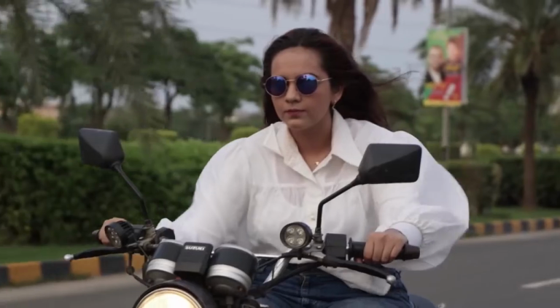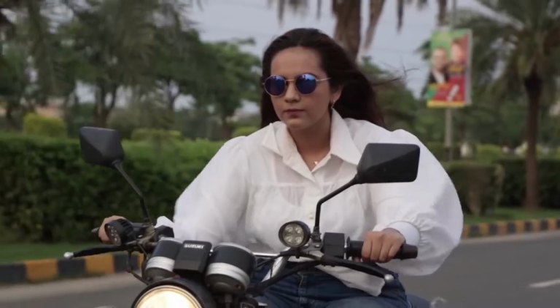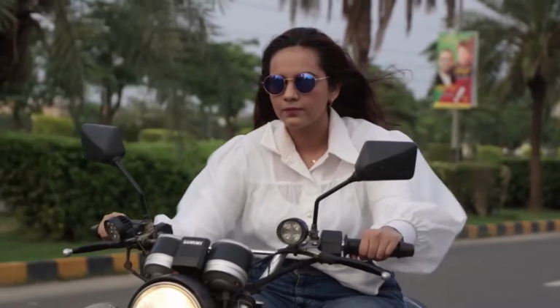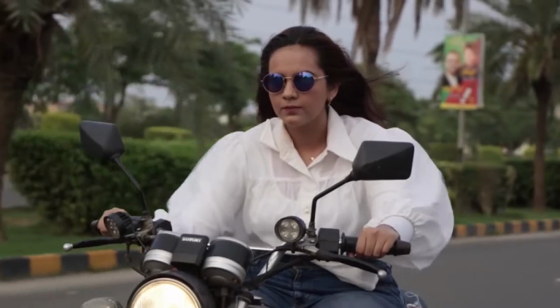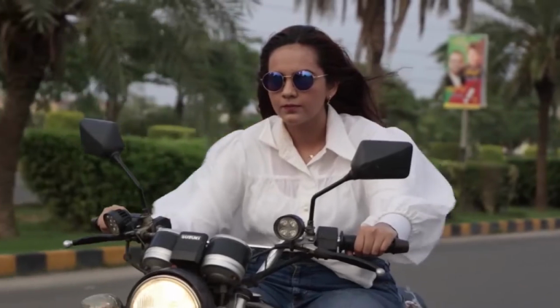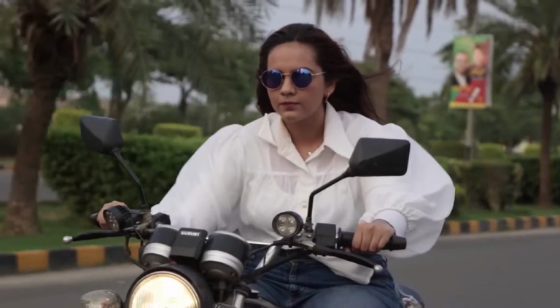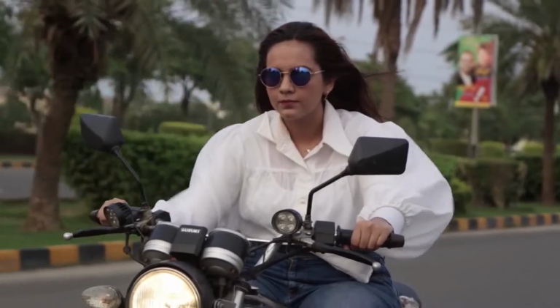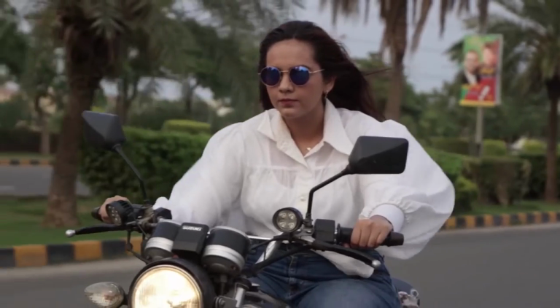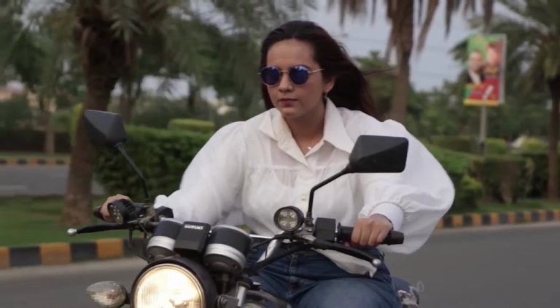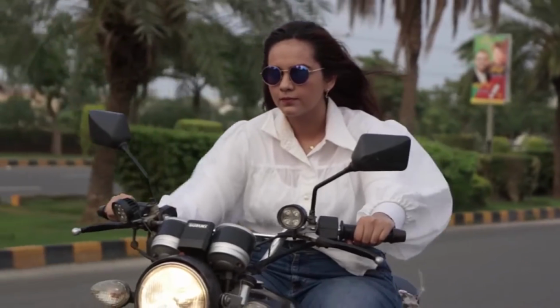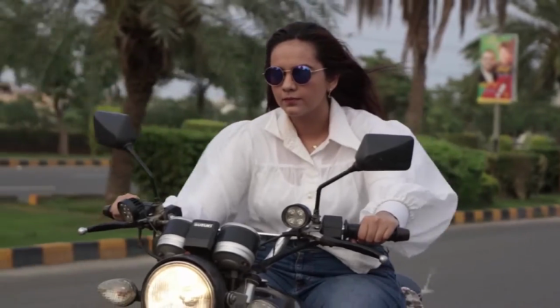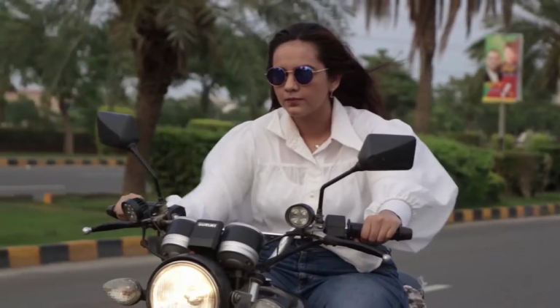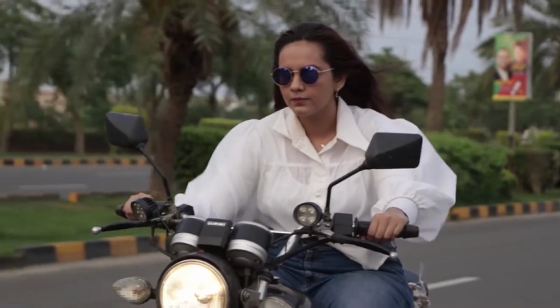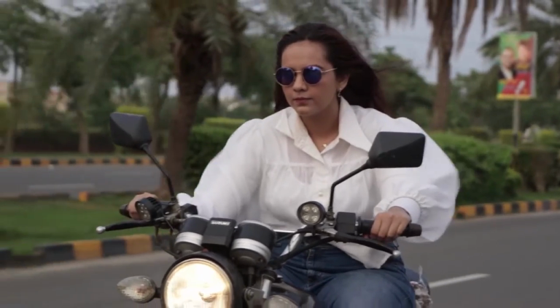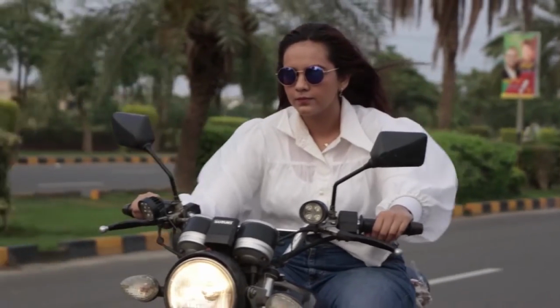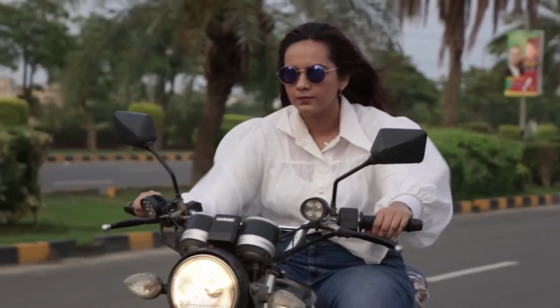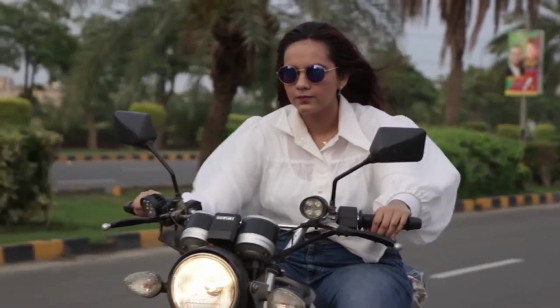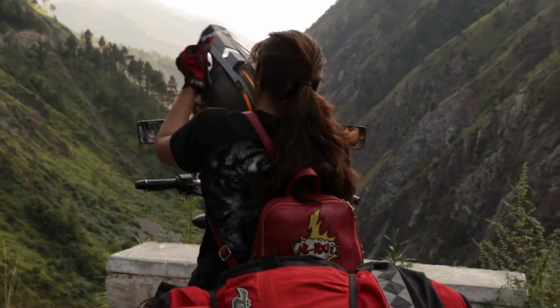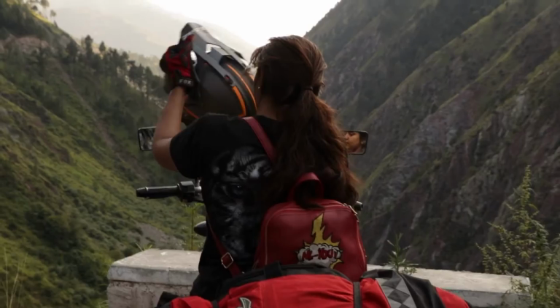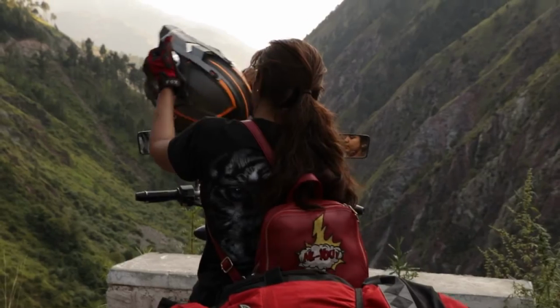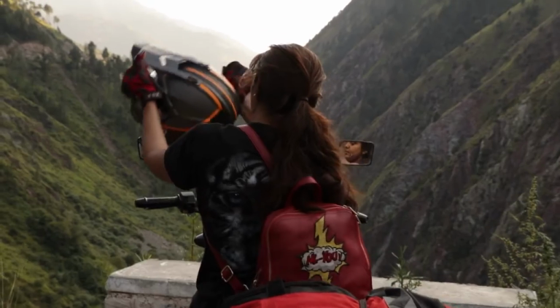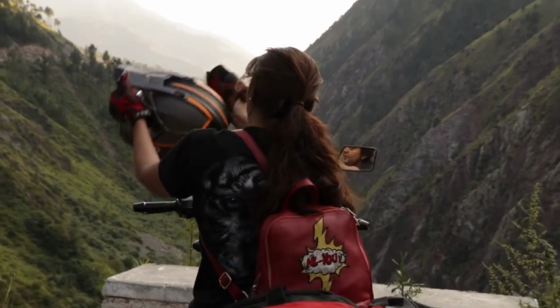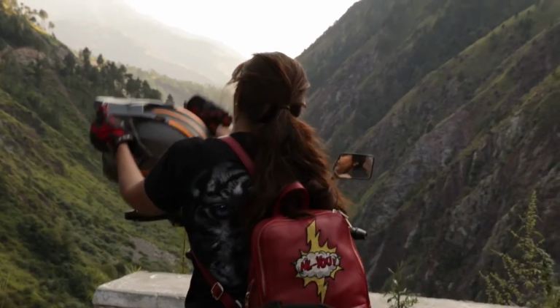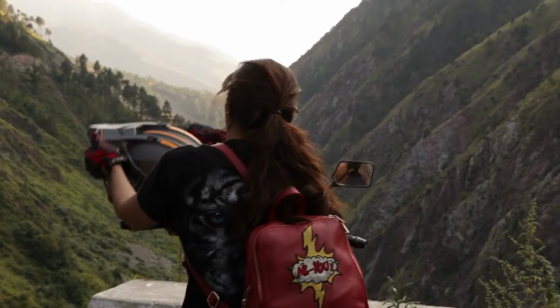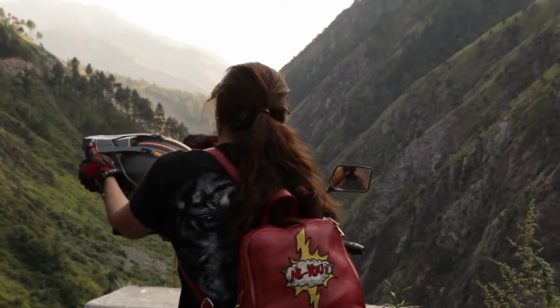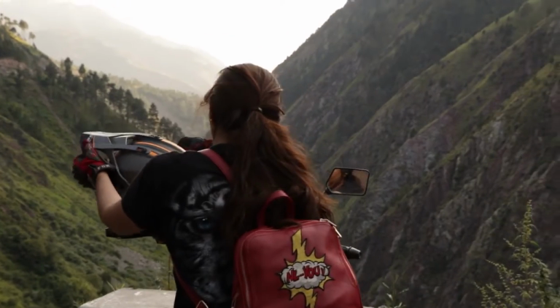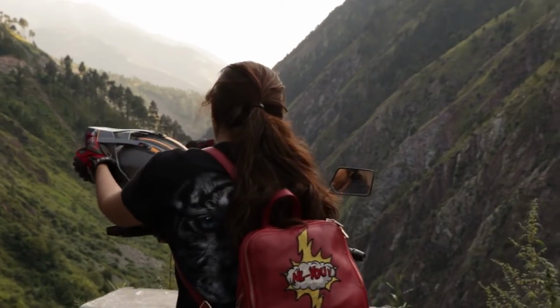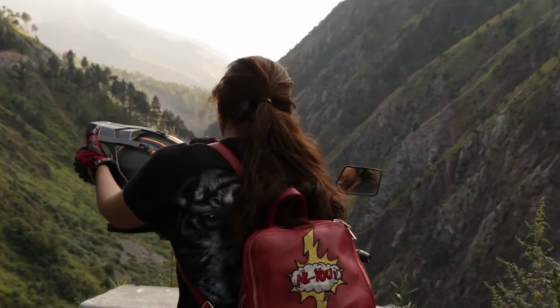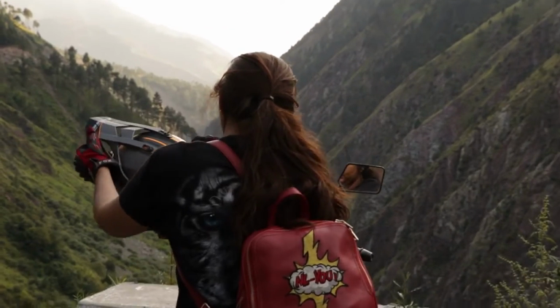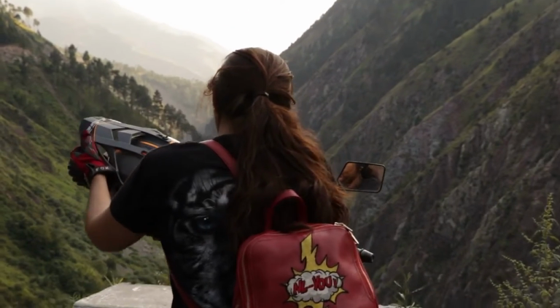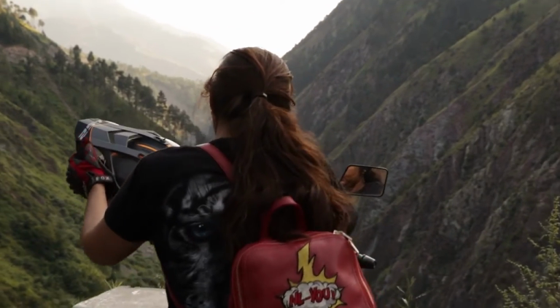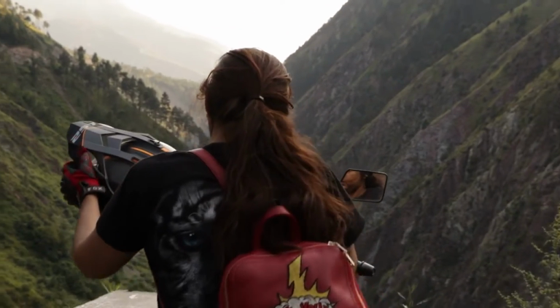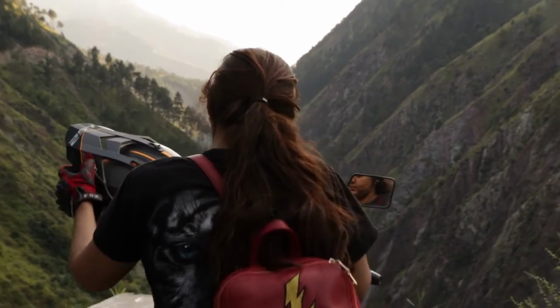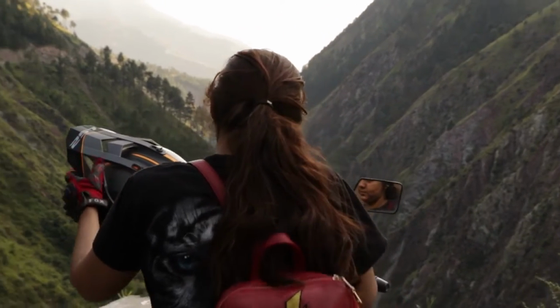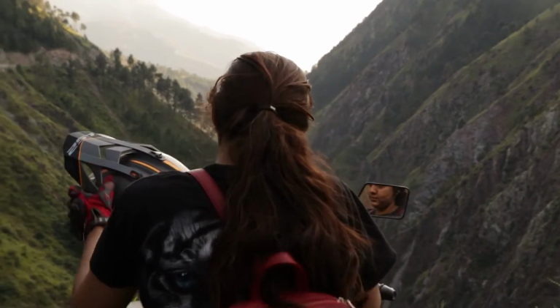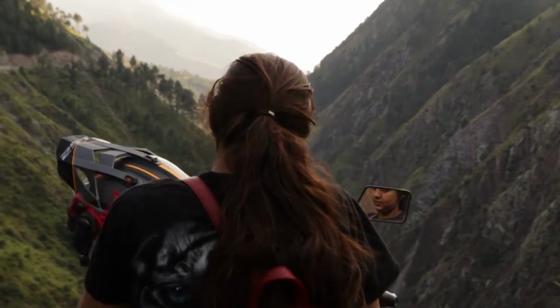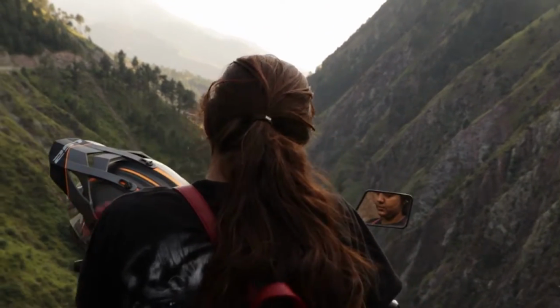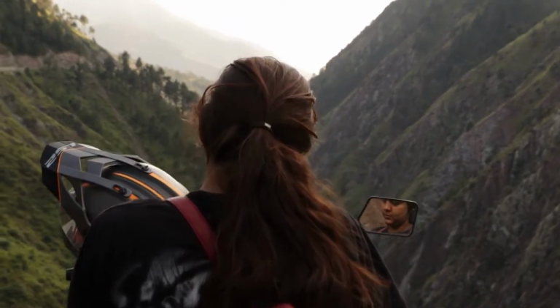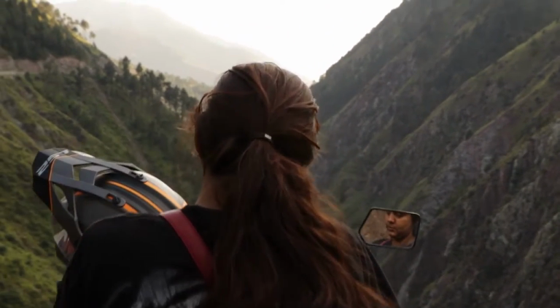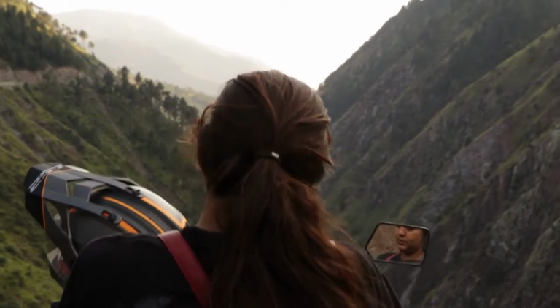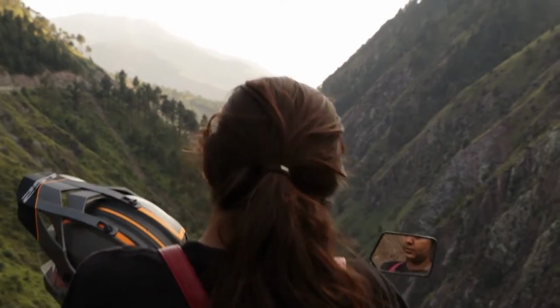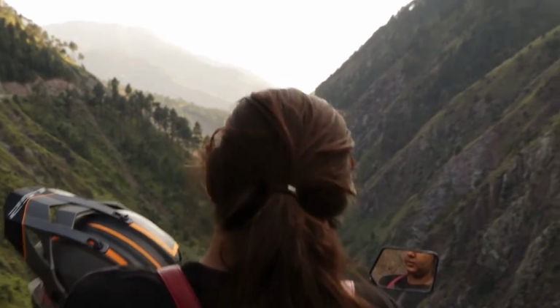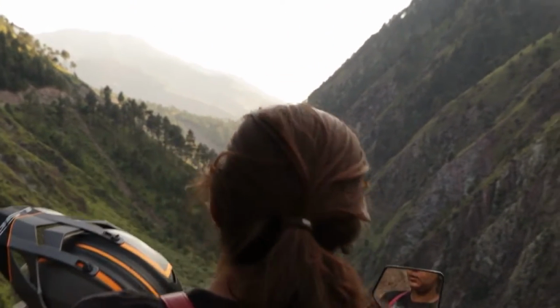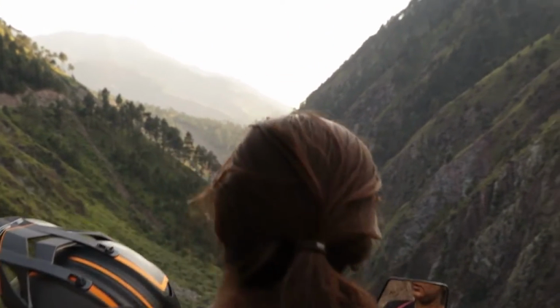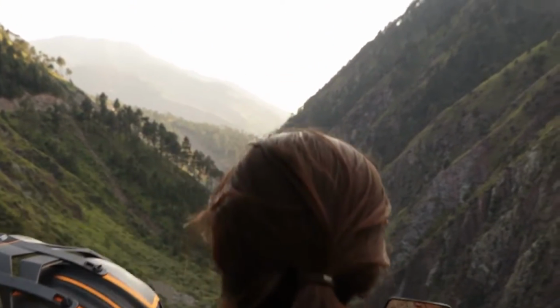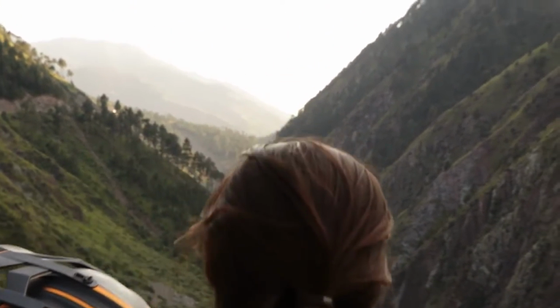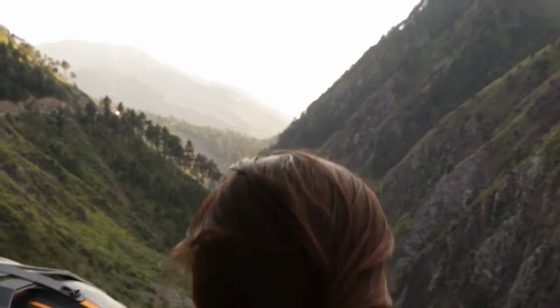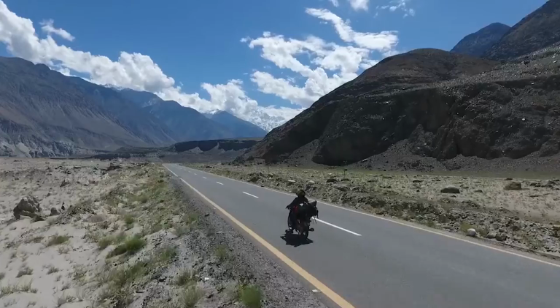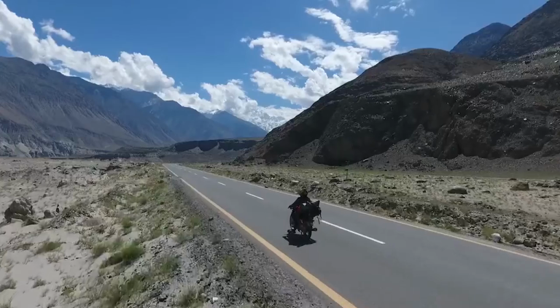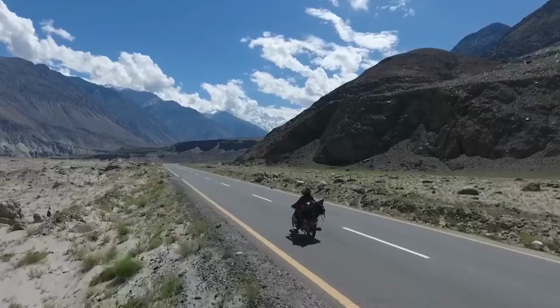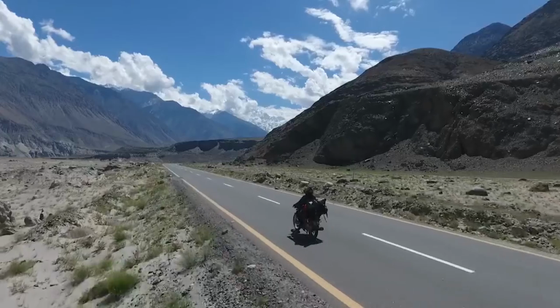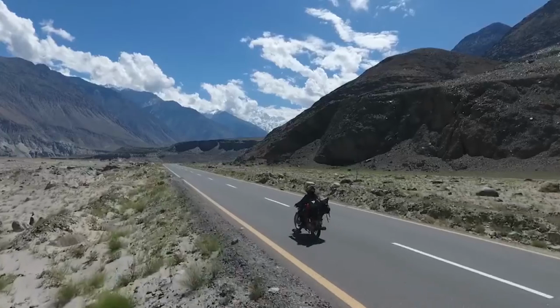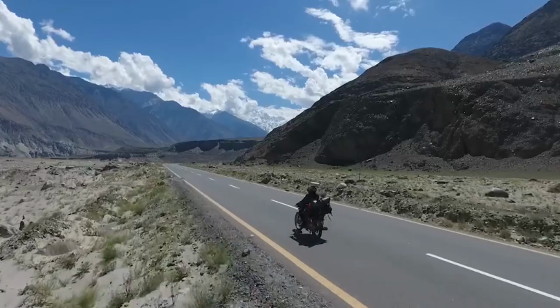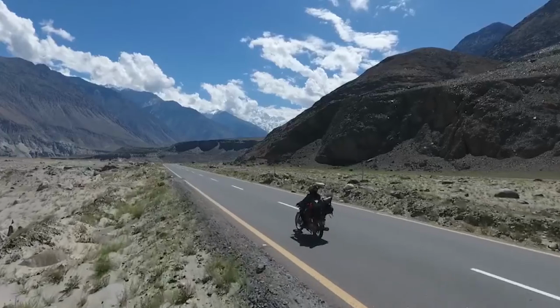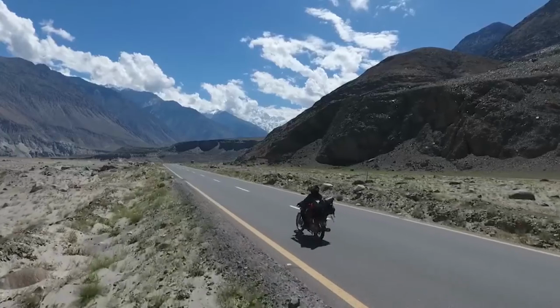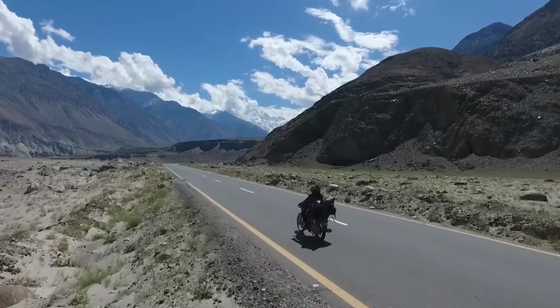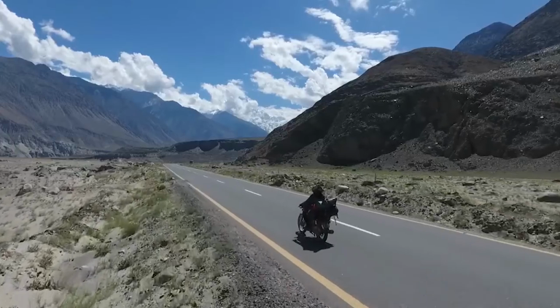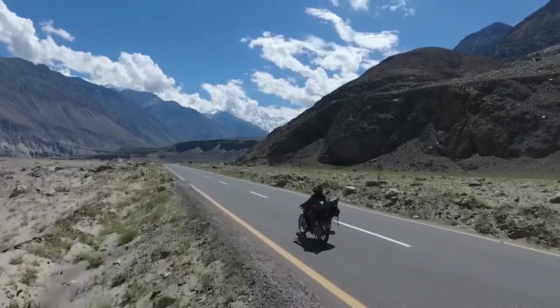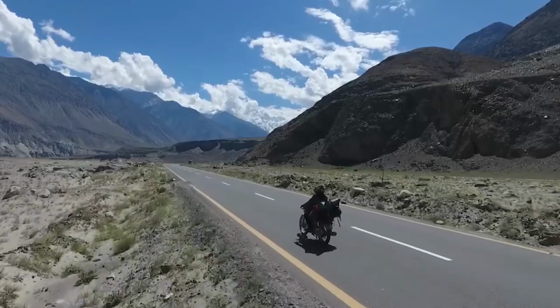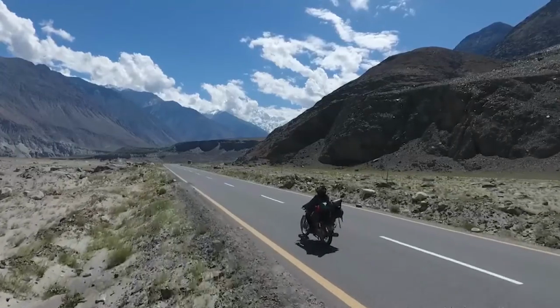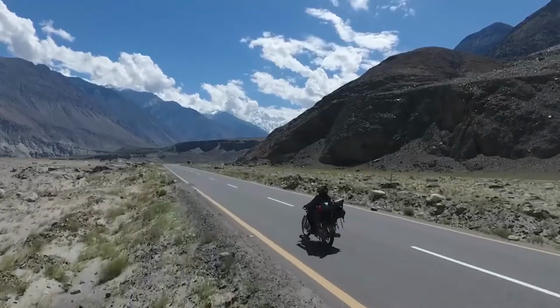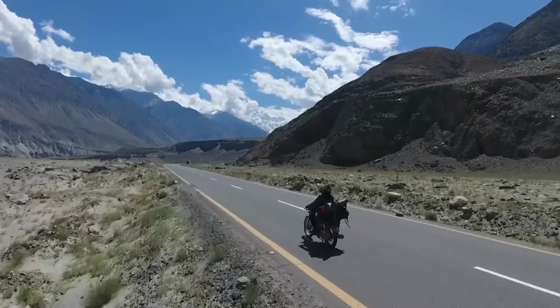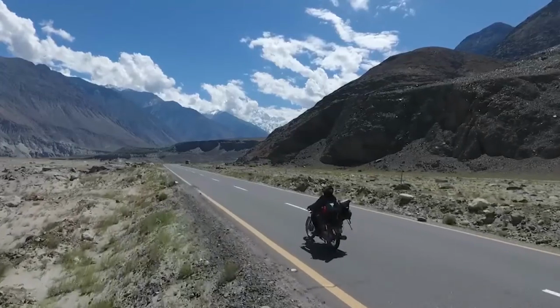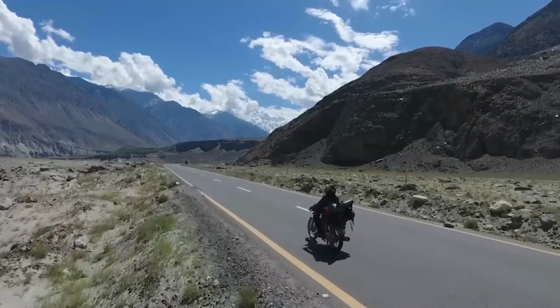Hey everyone, I am Zenith. For the past 10 years, I have been riding motorcycles and exploring the most beautiful parts of Pakistan.